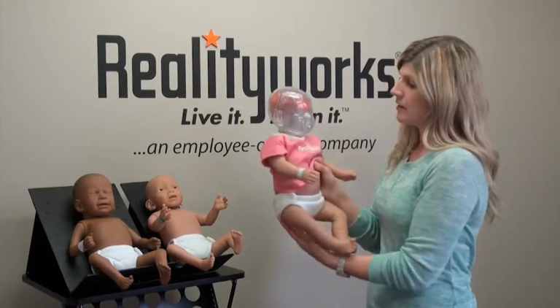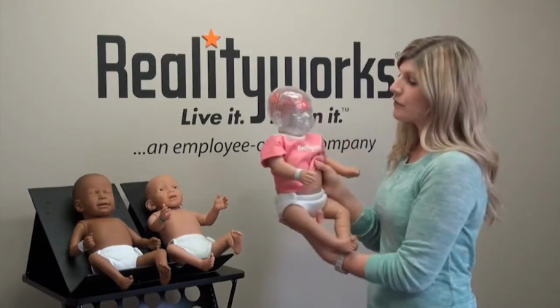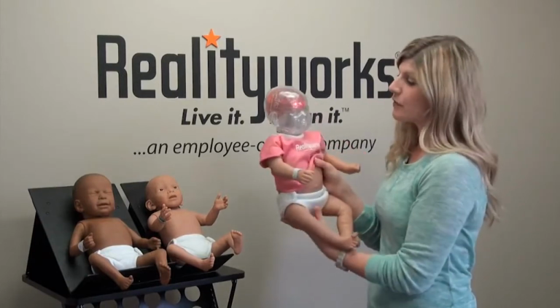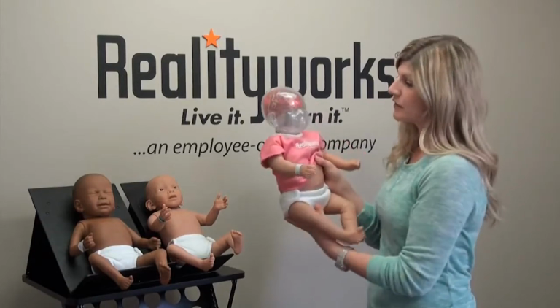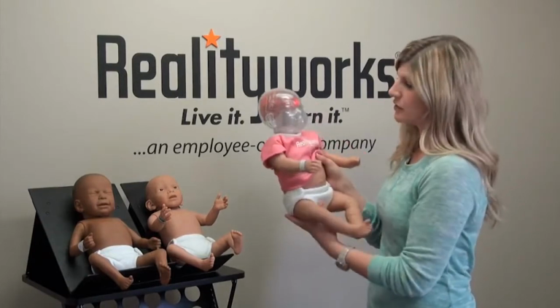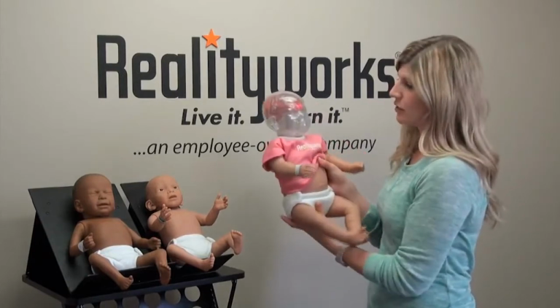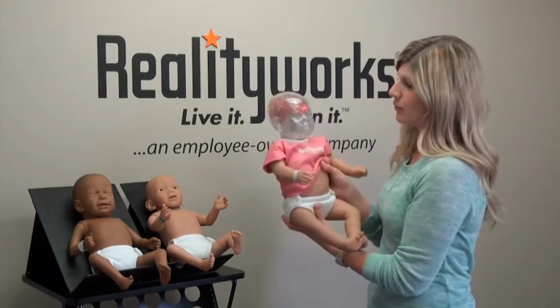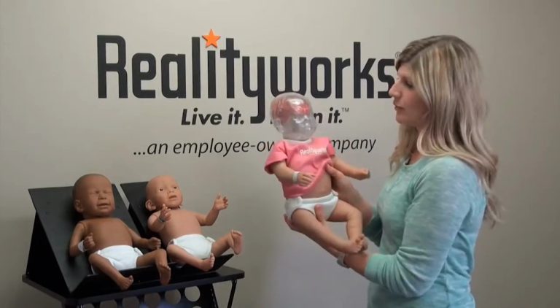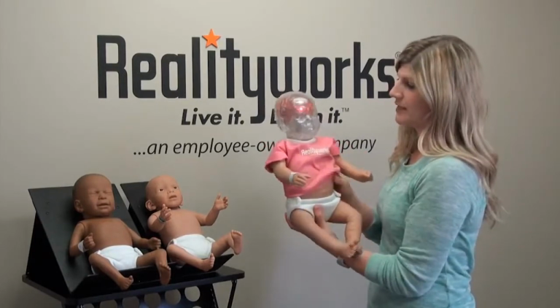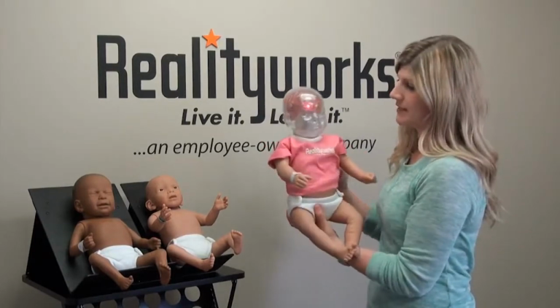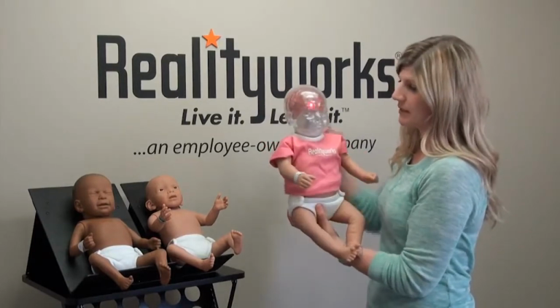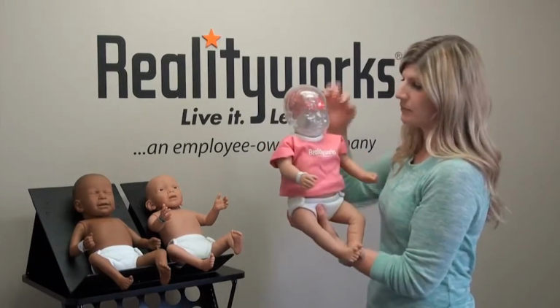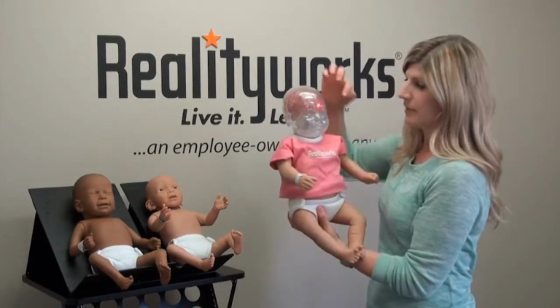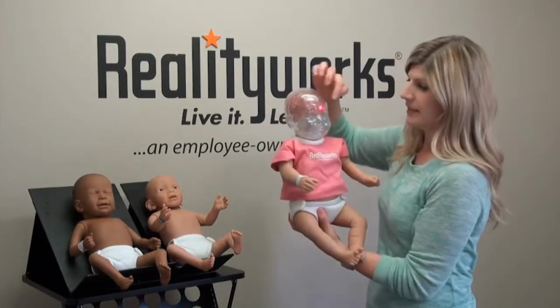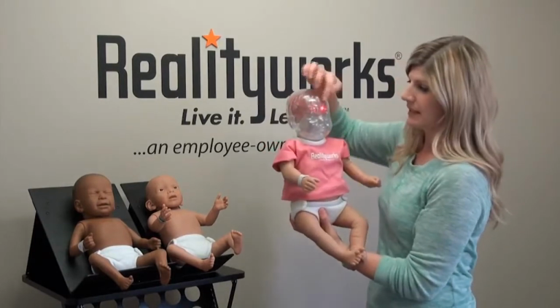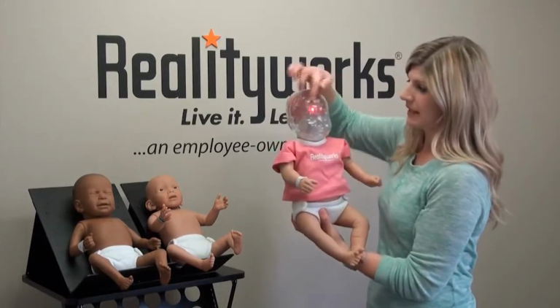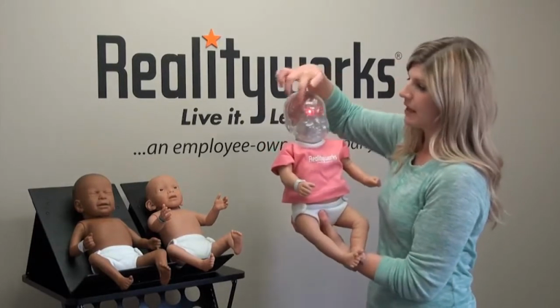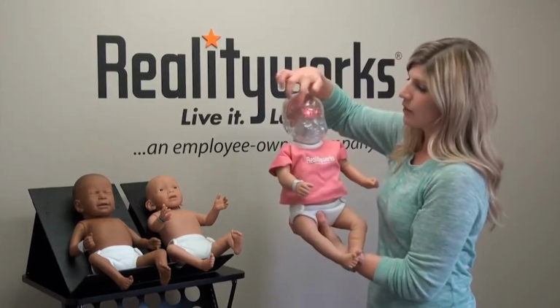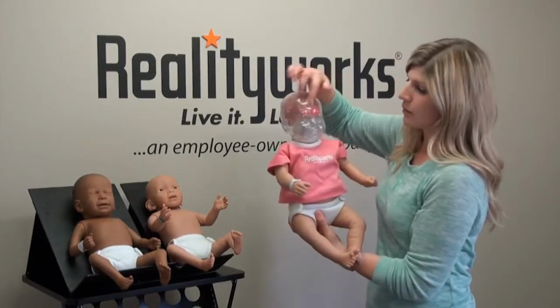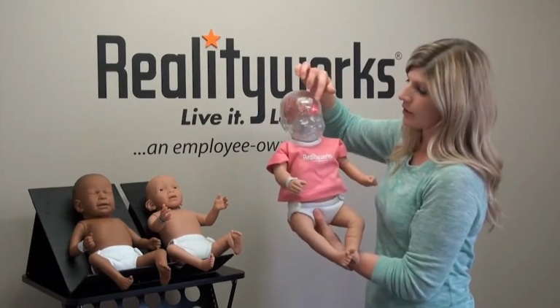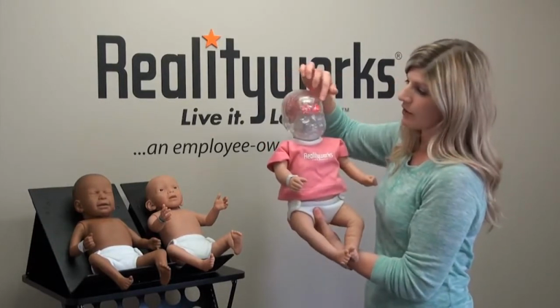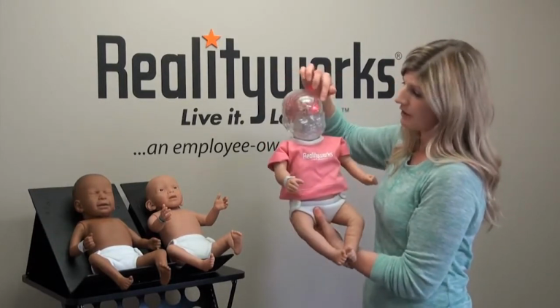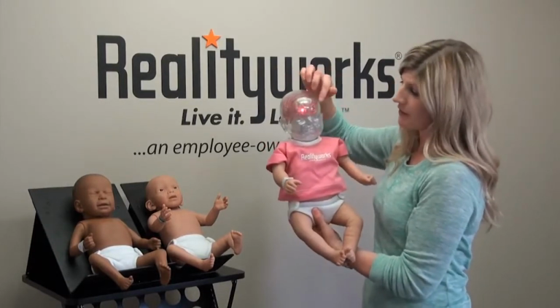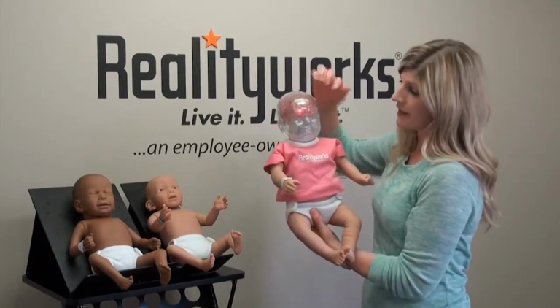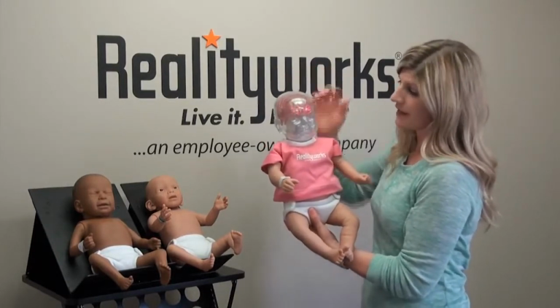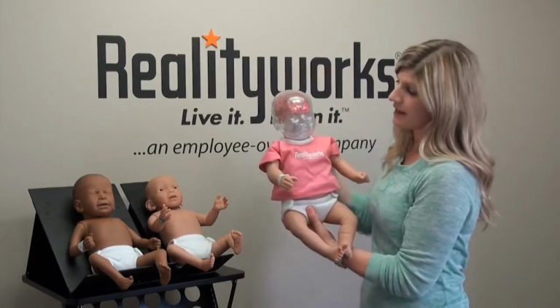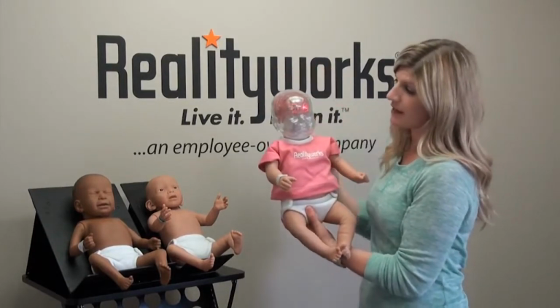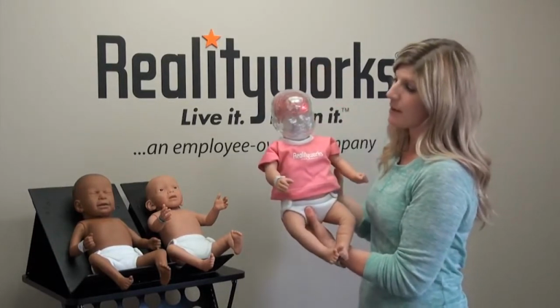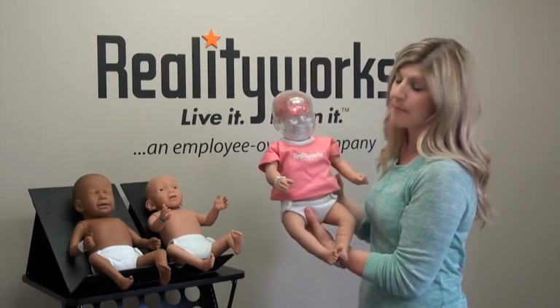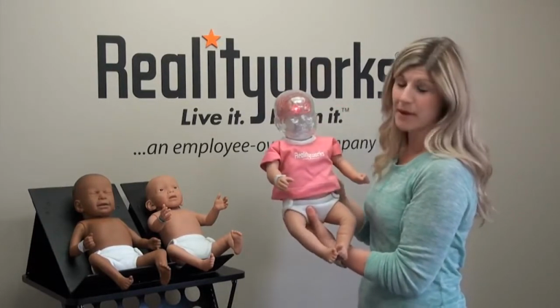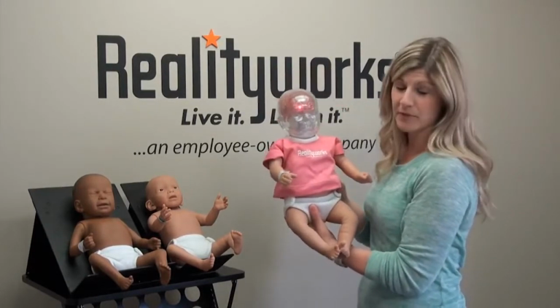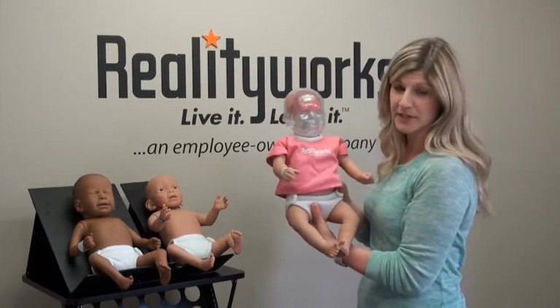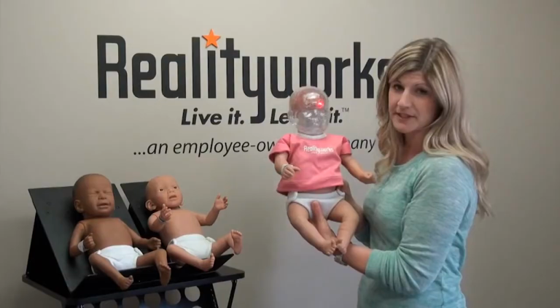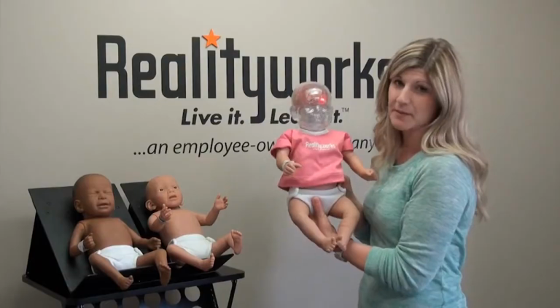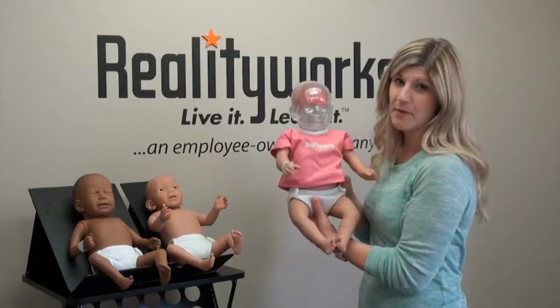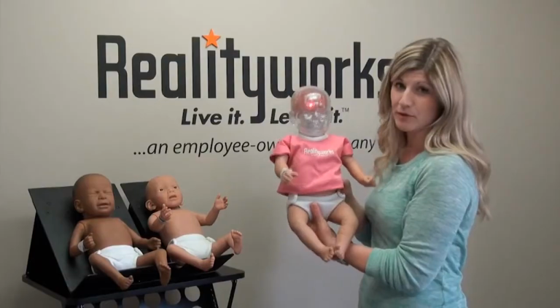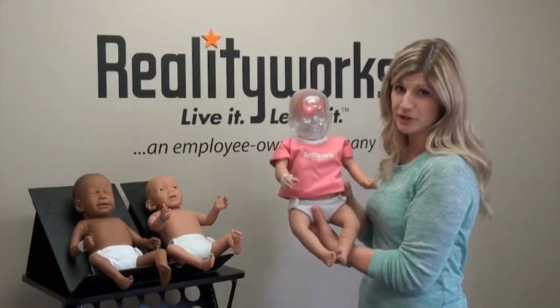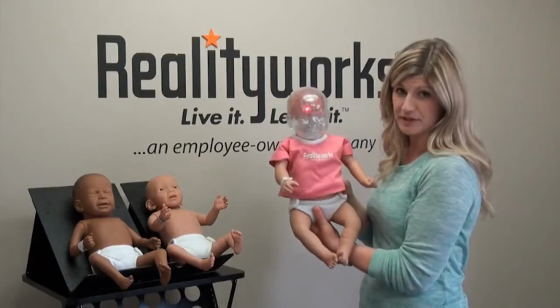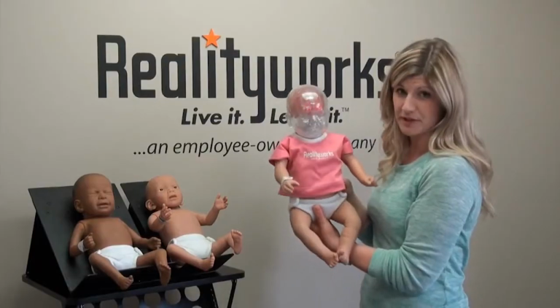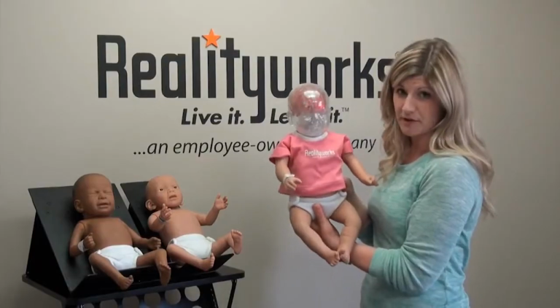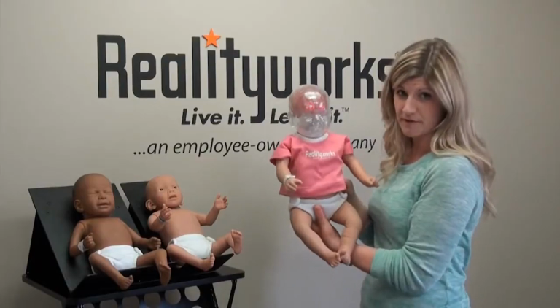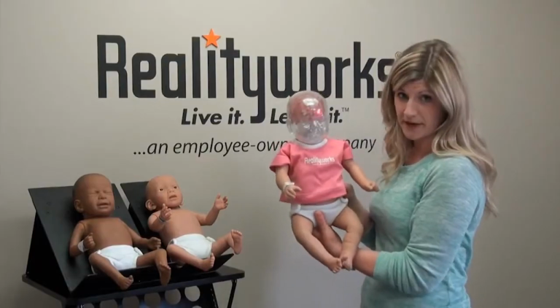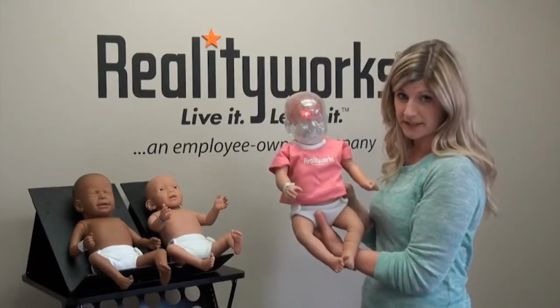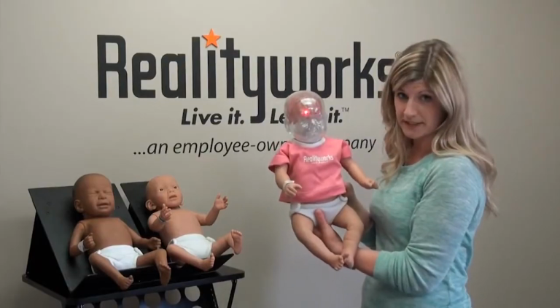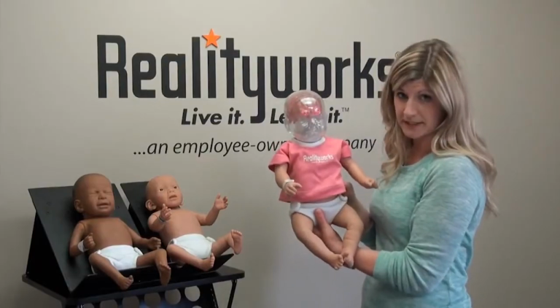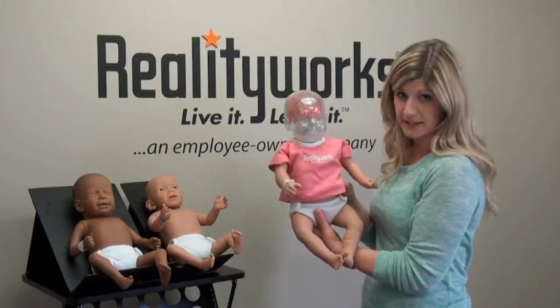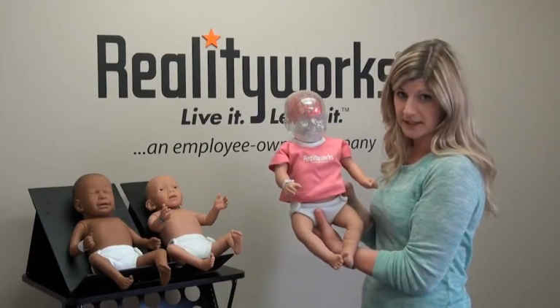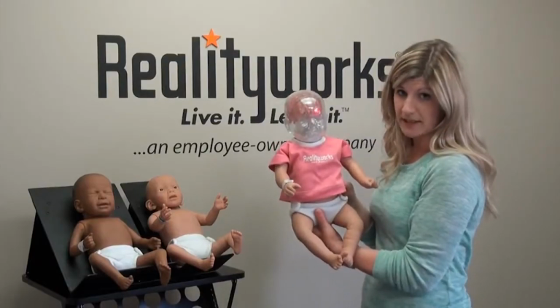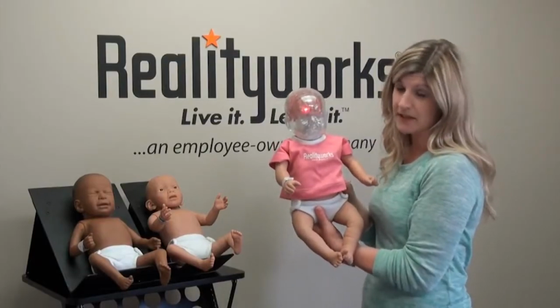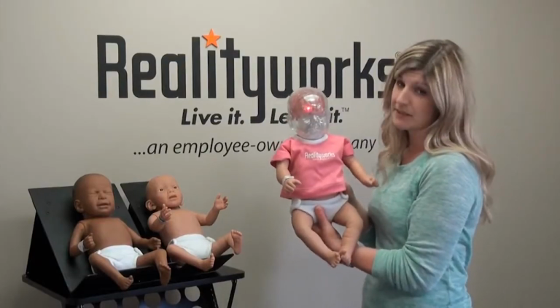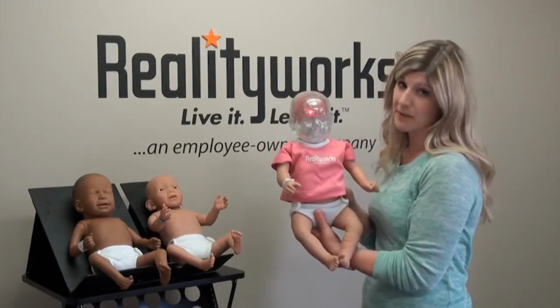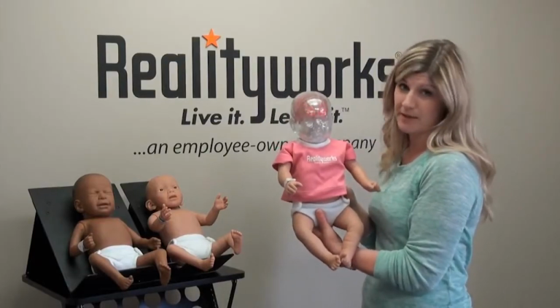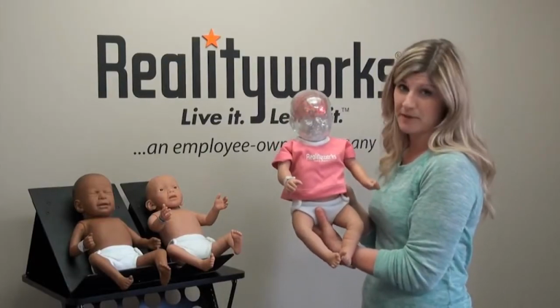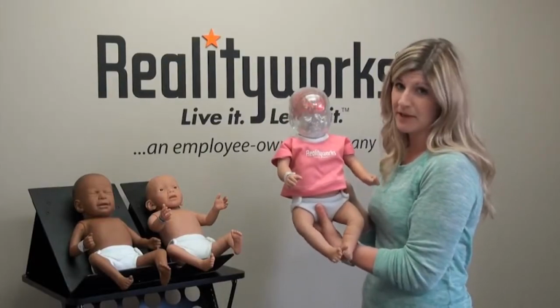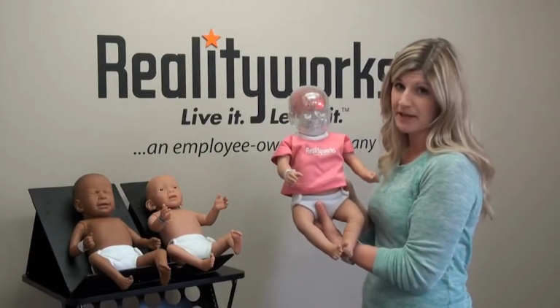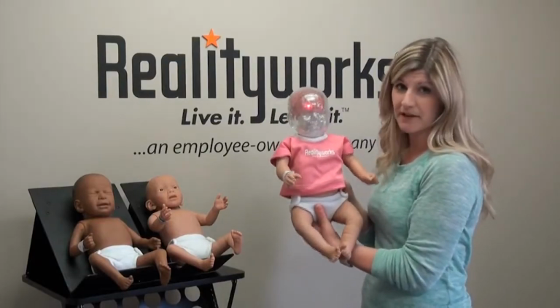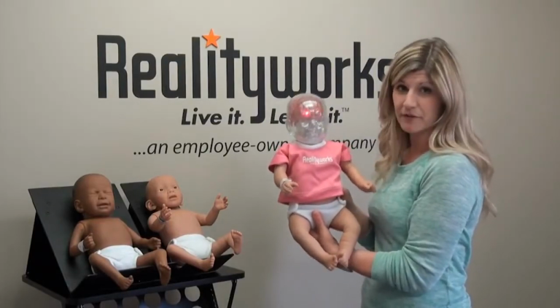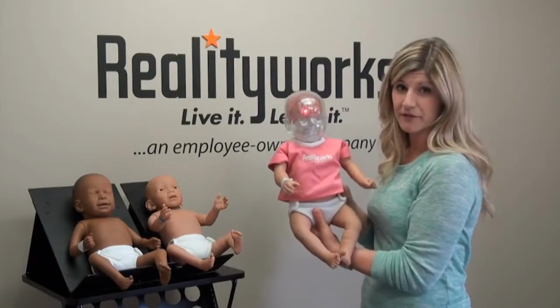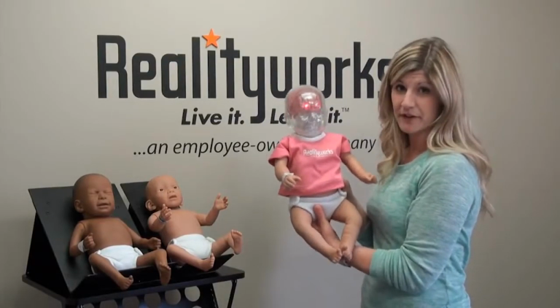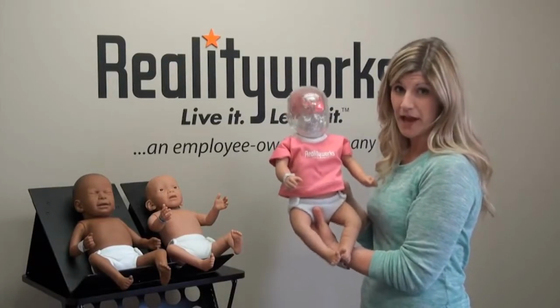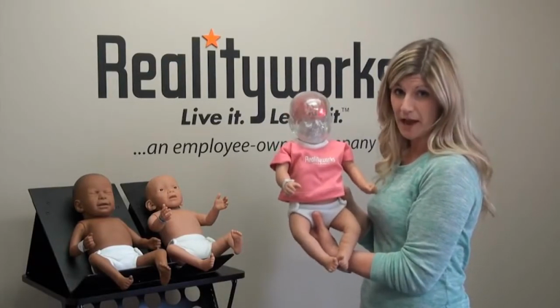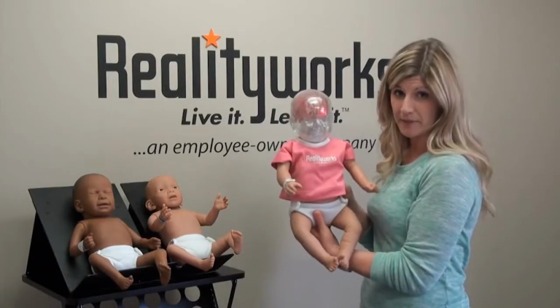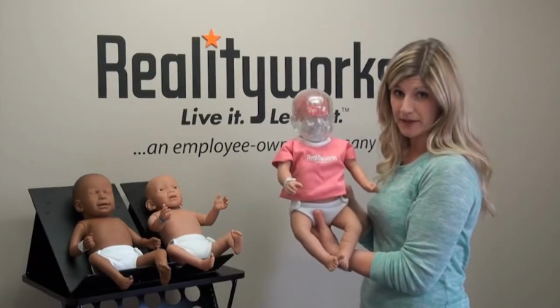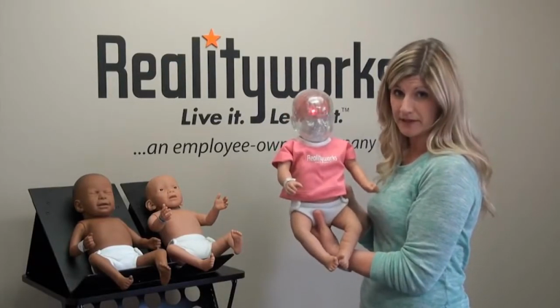In the frontal lobe, we see bleeding, where creative thinking, memories and emotions are affected. This baby may never feel happy.